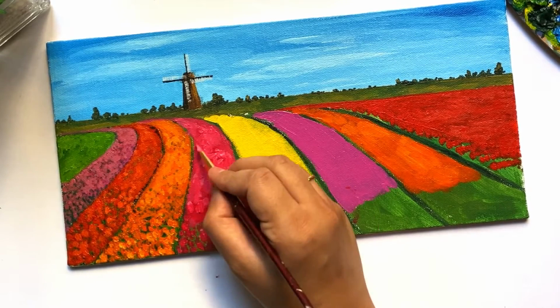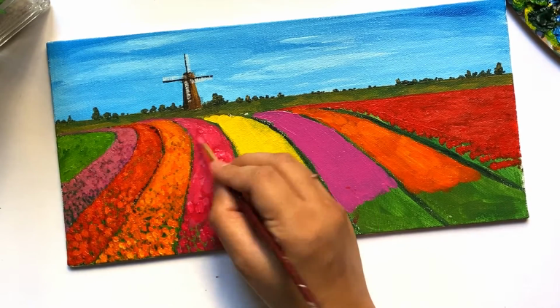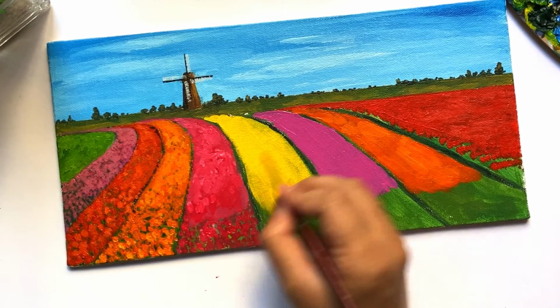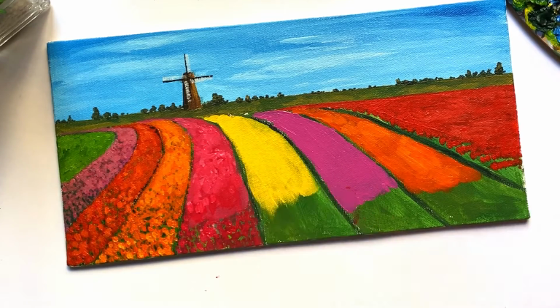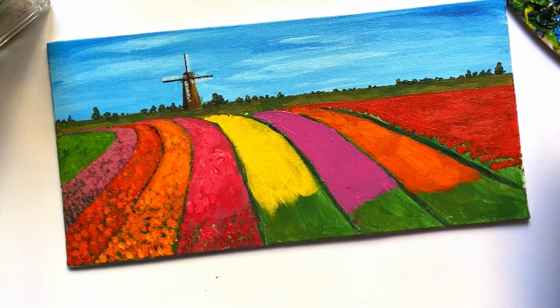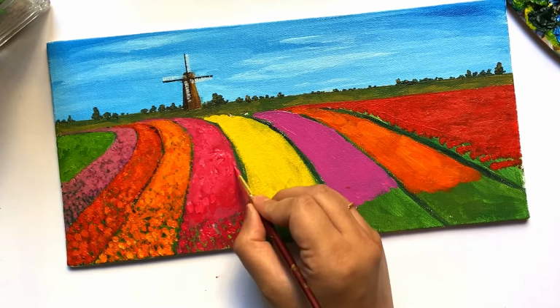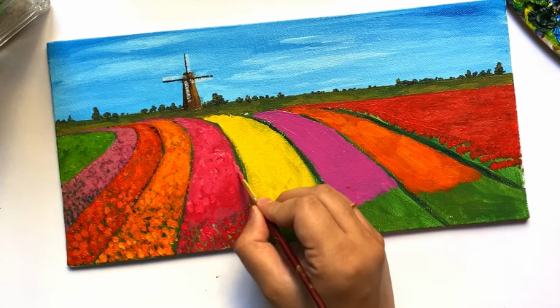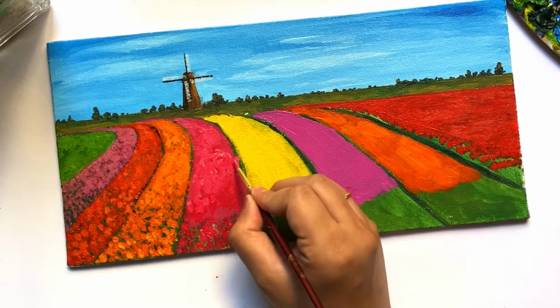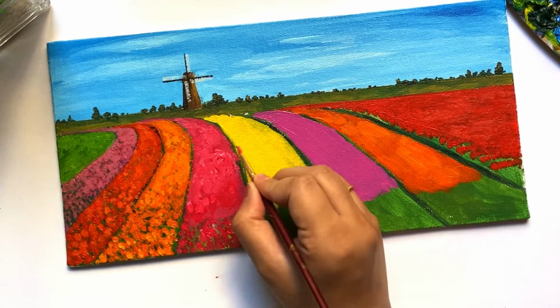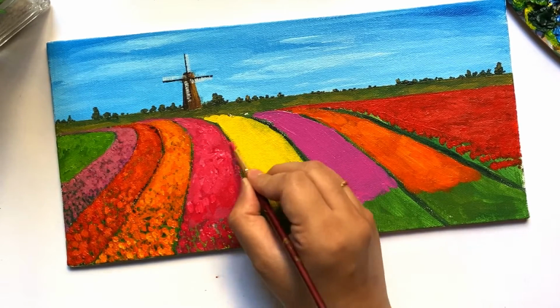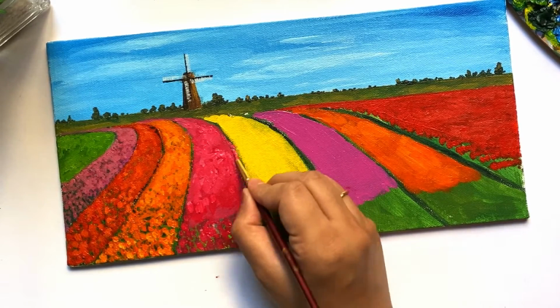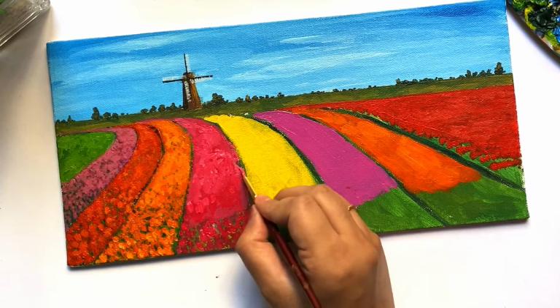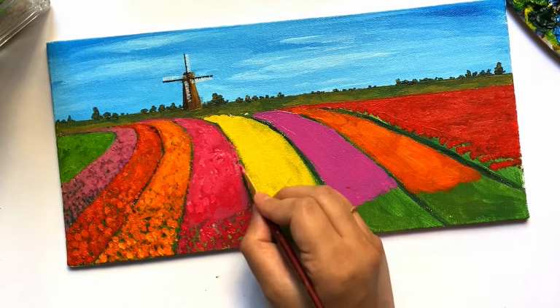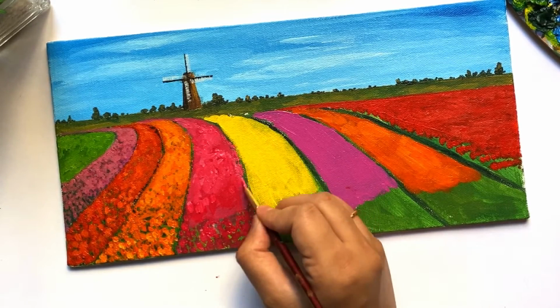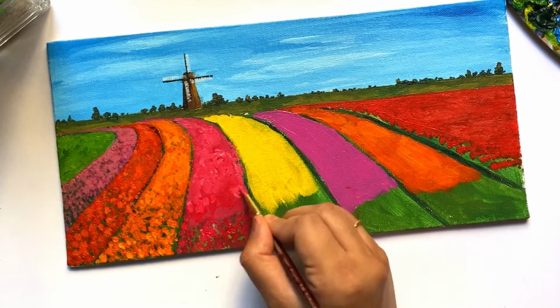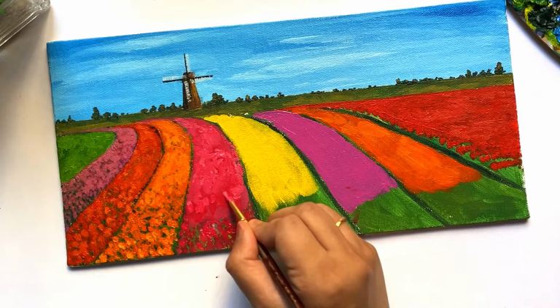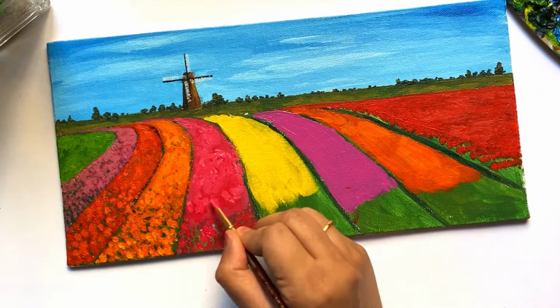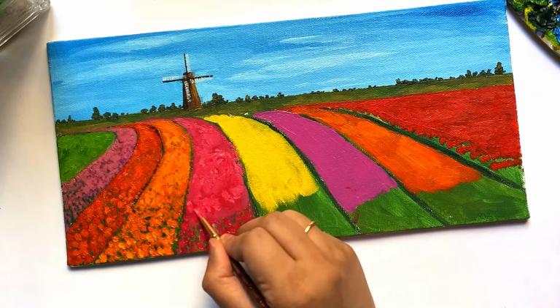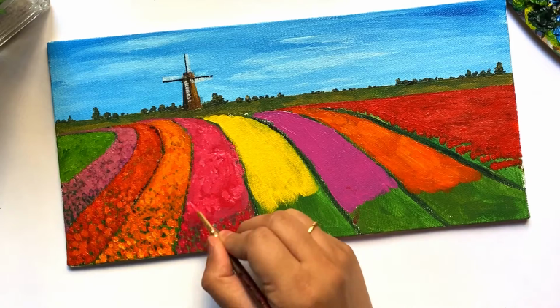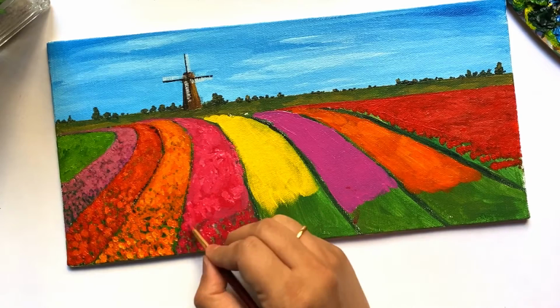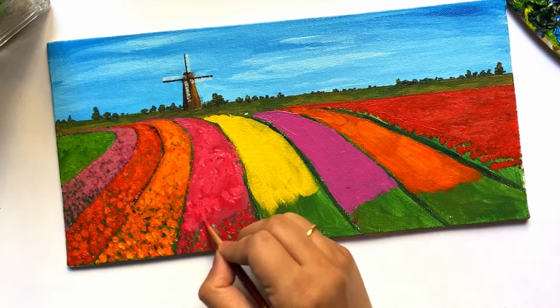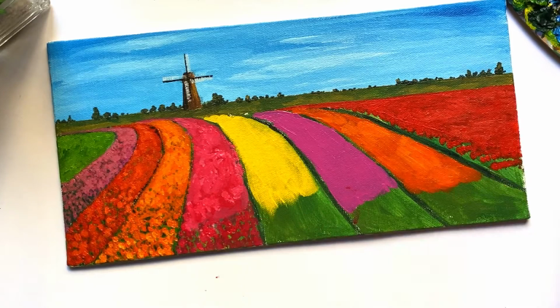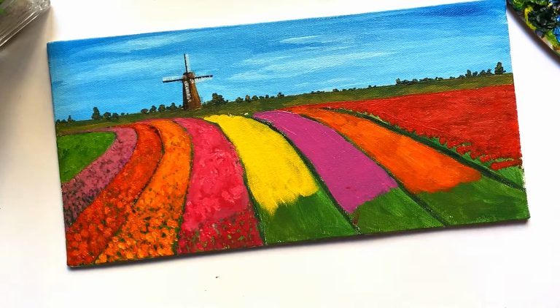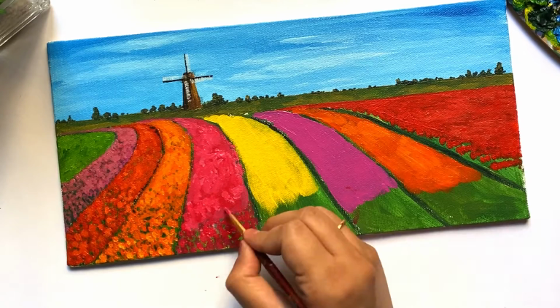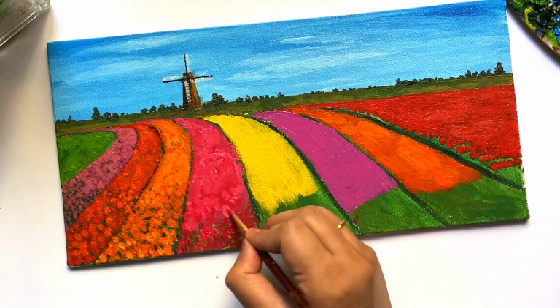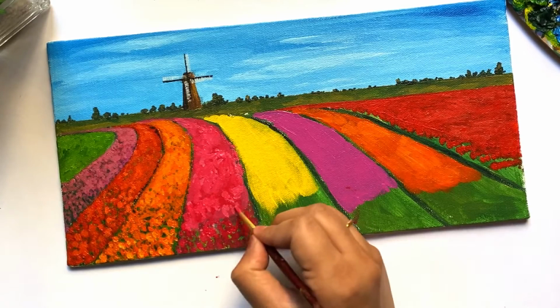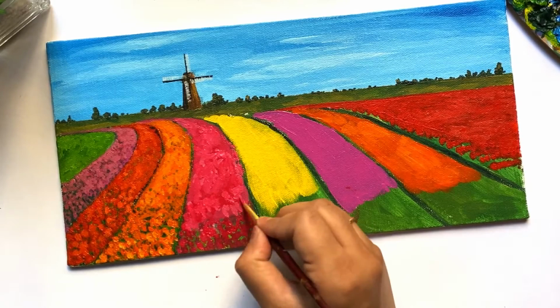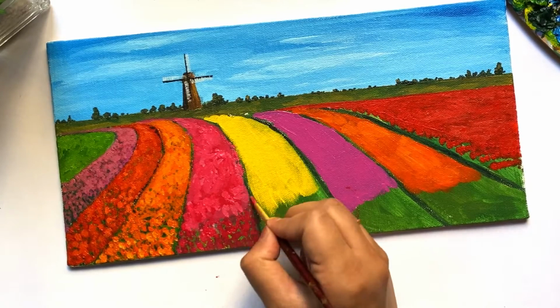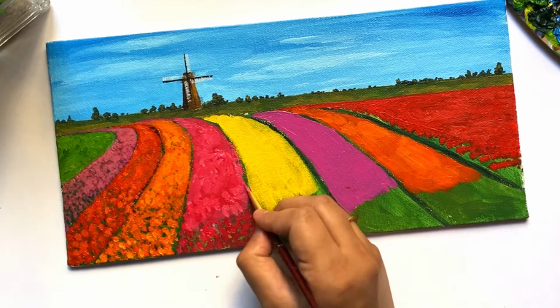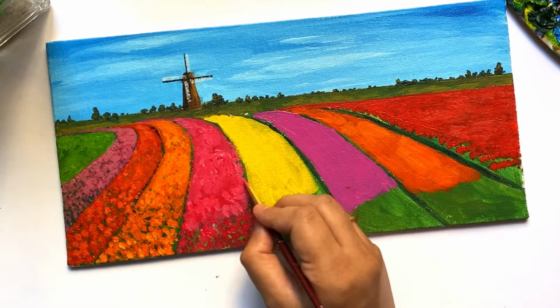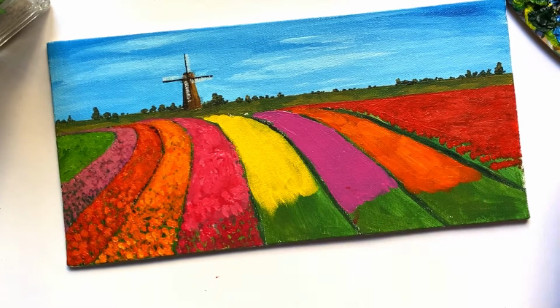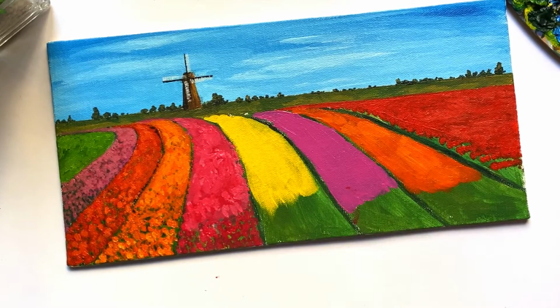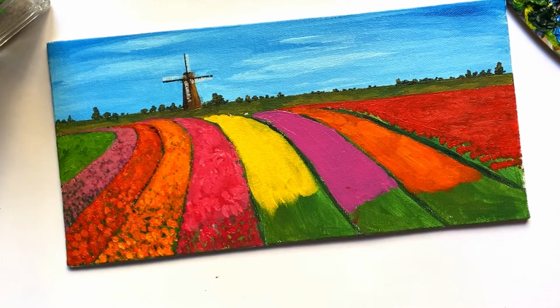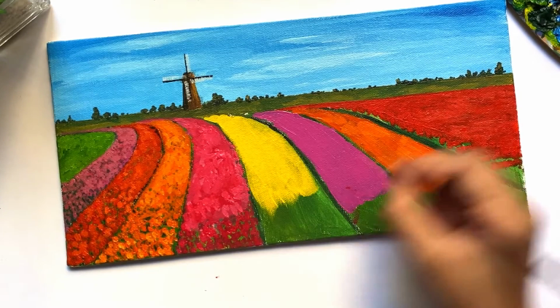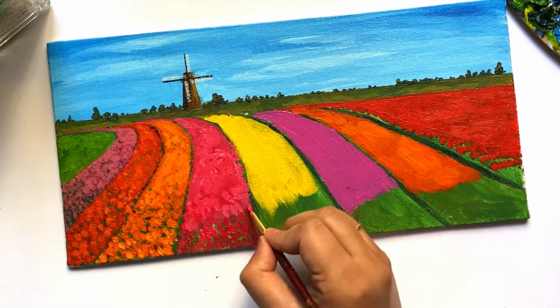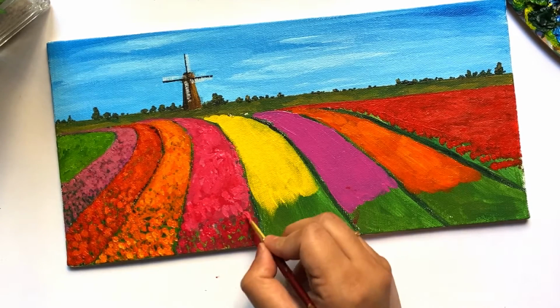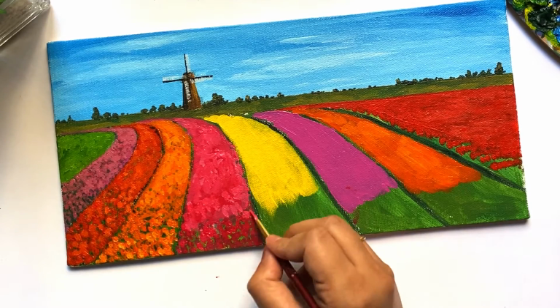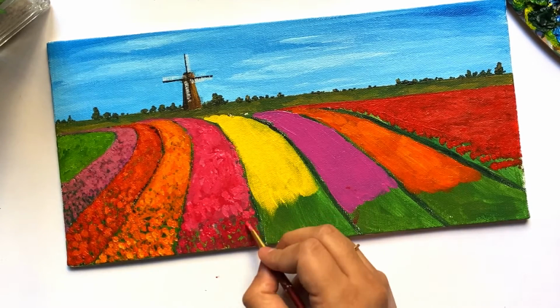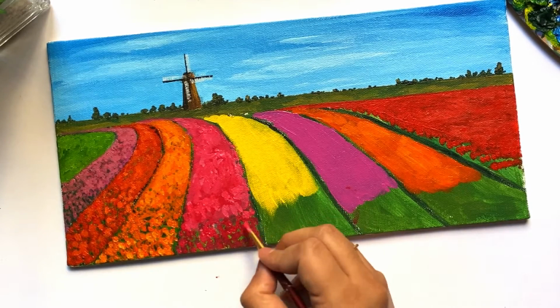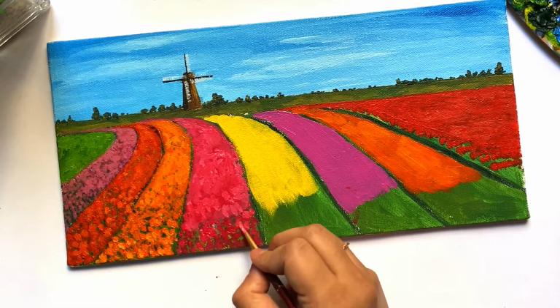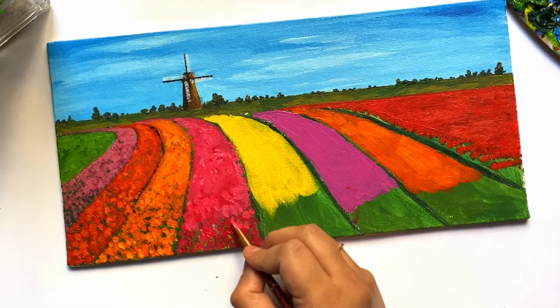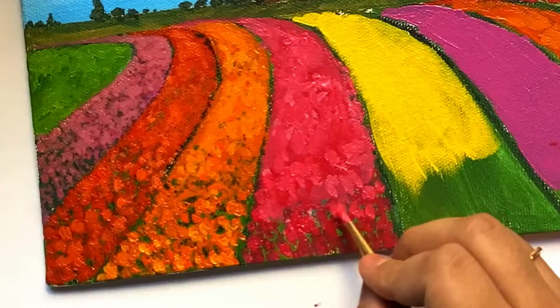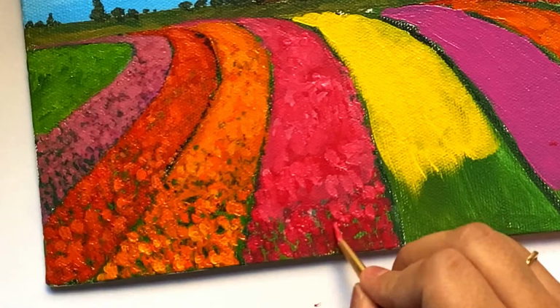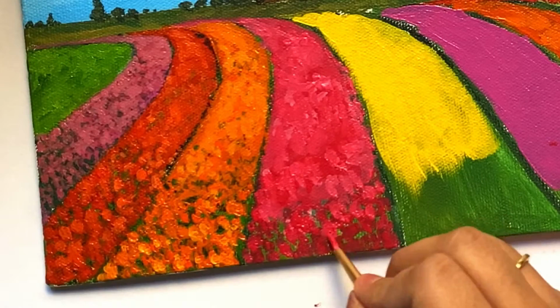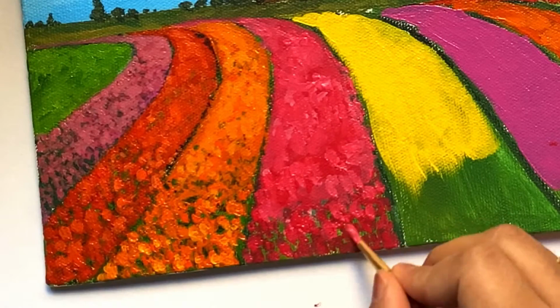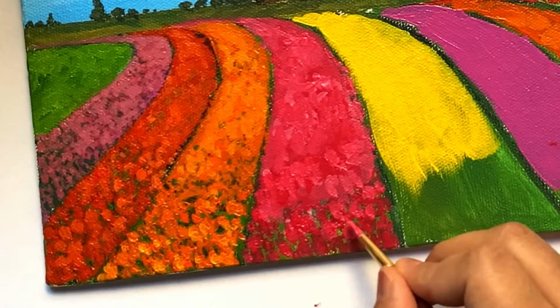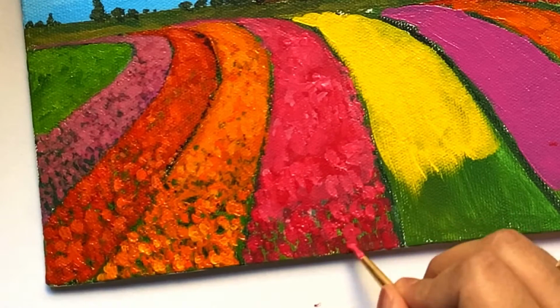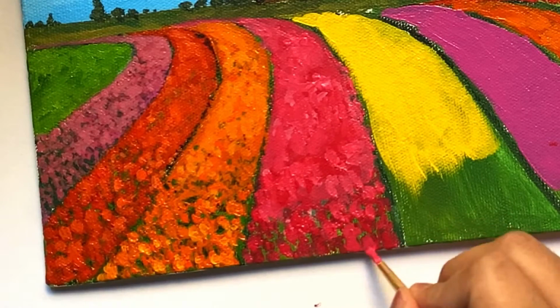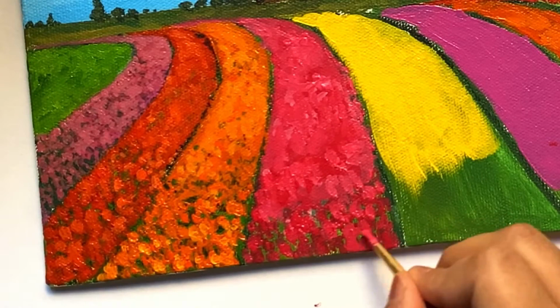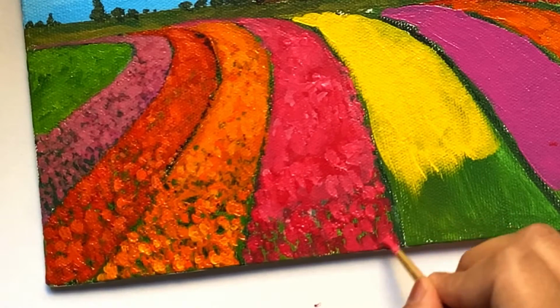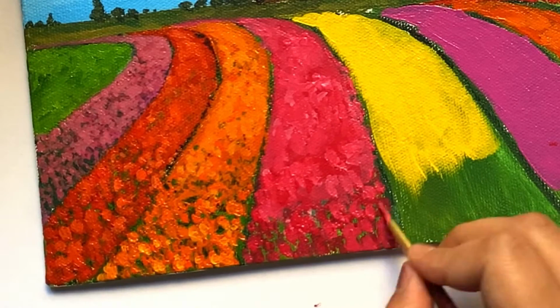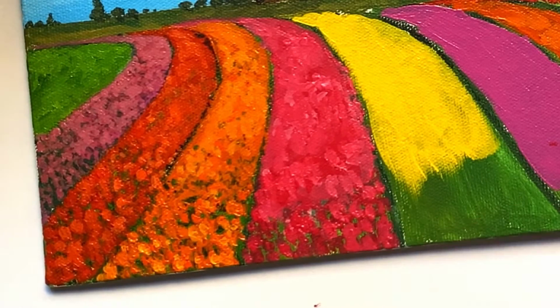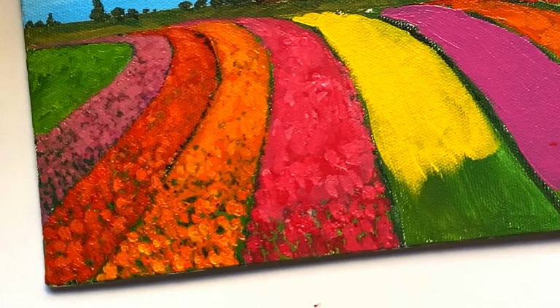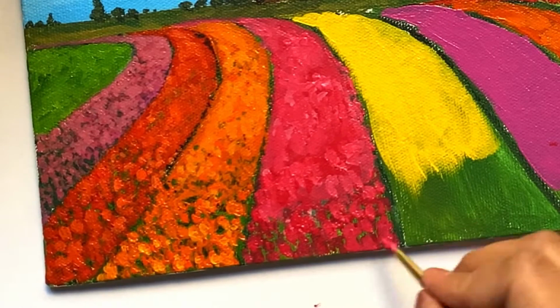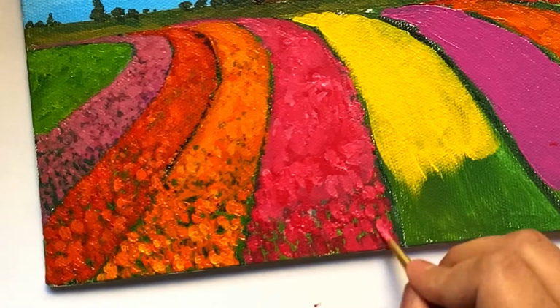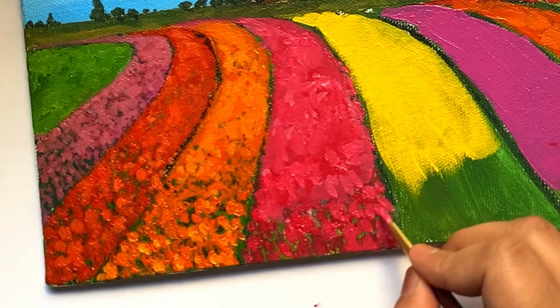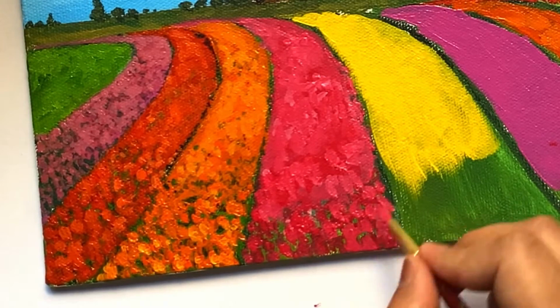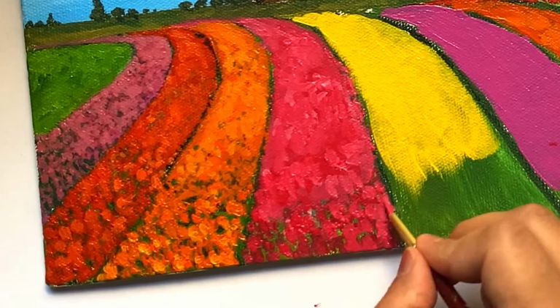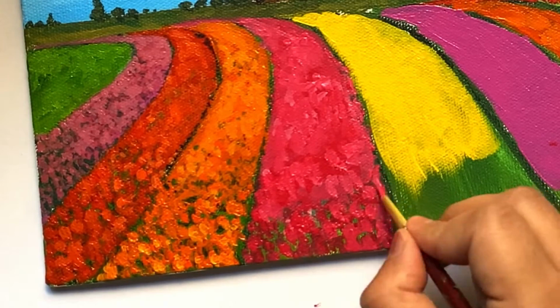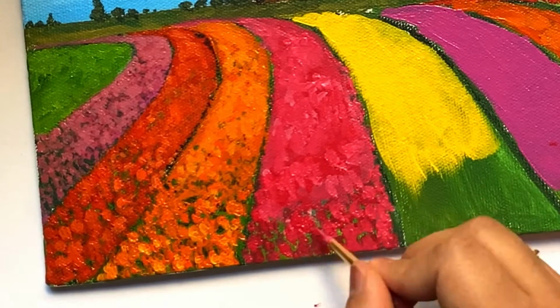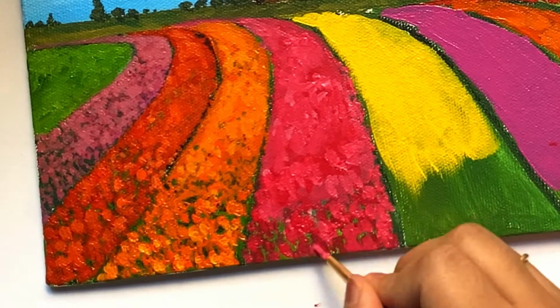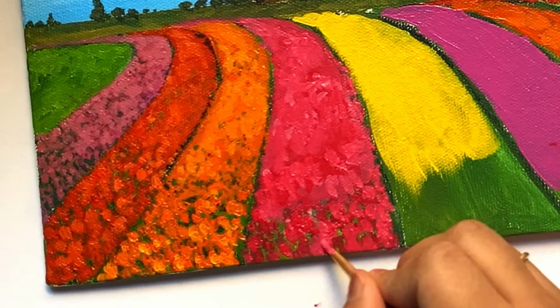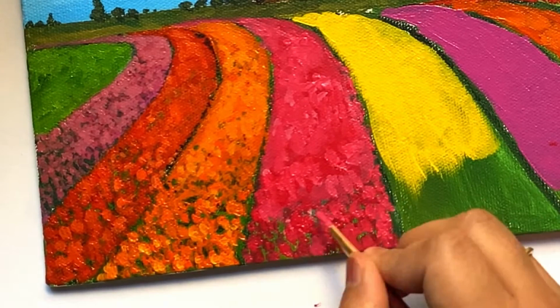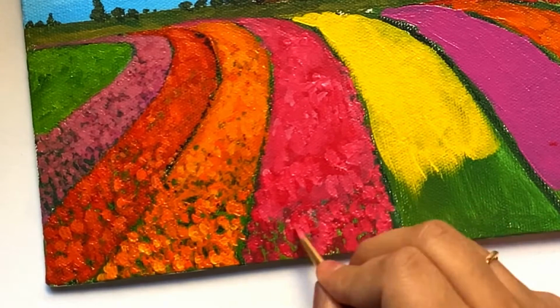Keep repeating the process — paint the flowers in the foreground and use highlights and shadows for the rest.